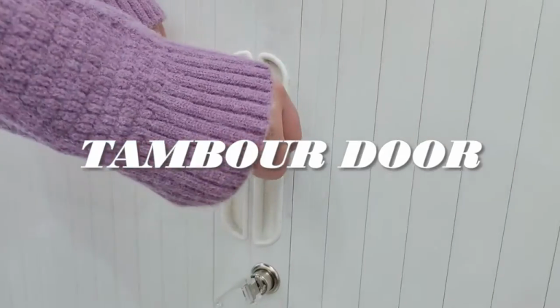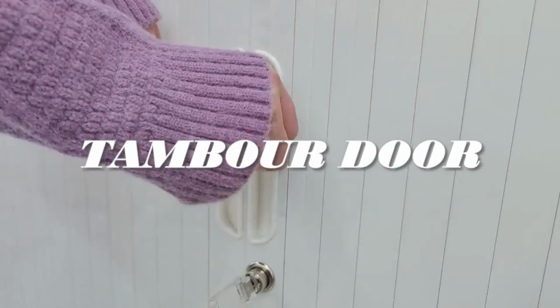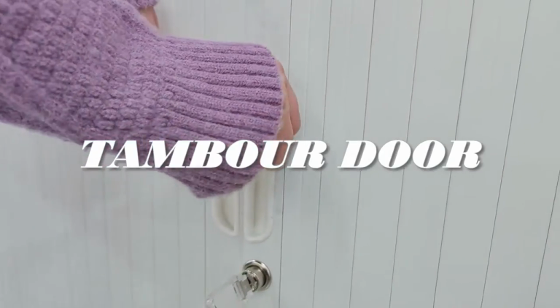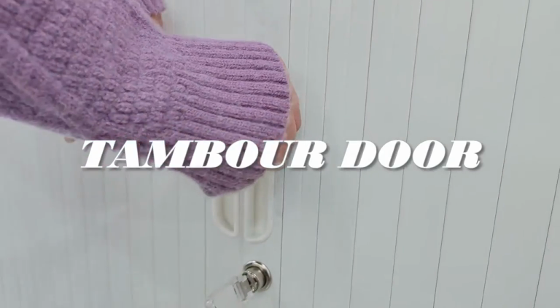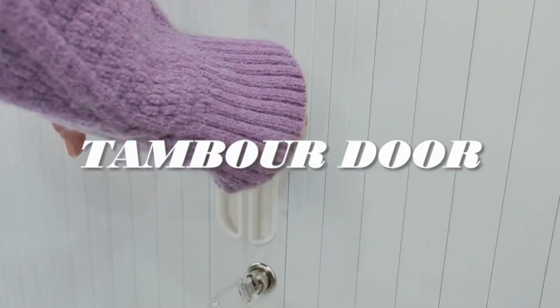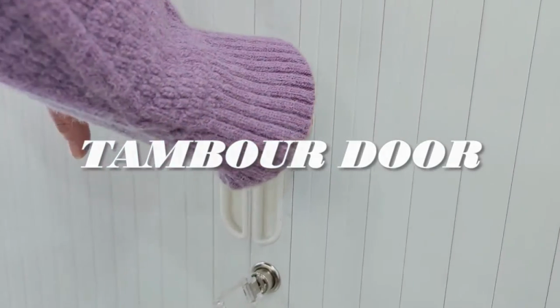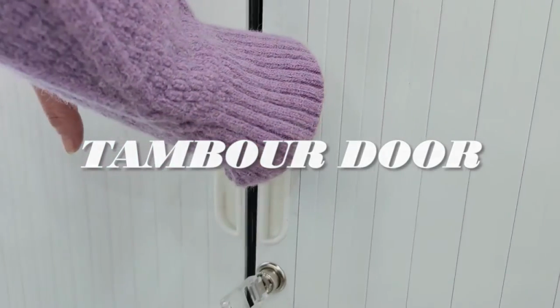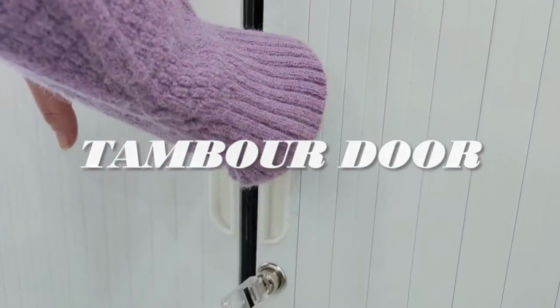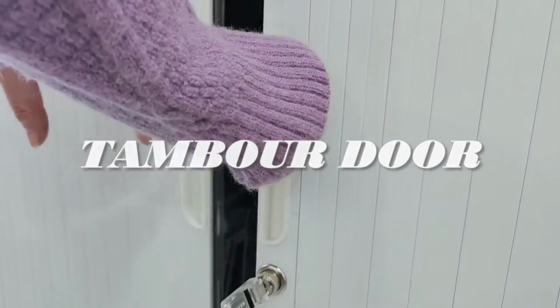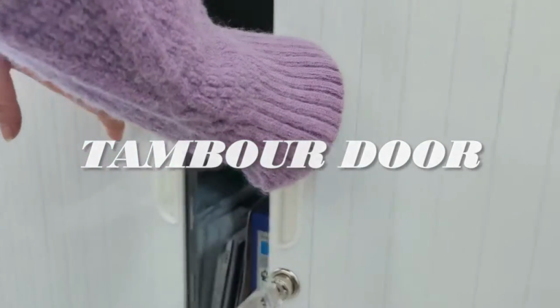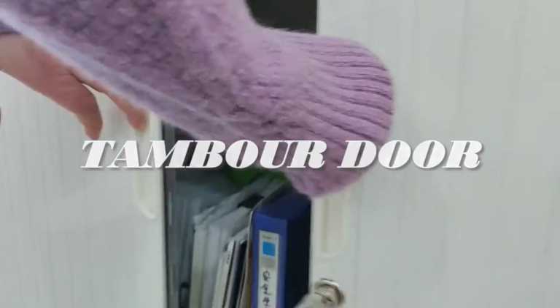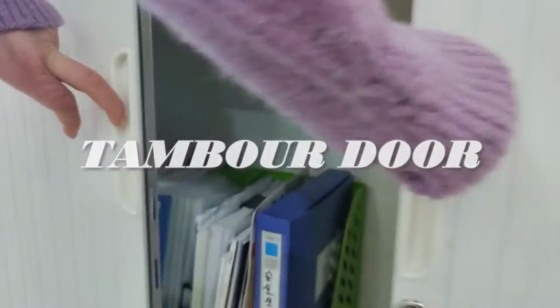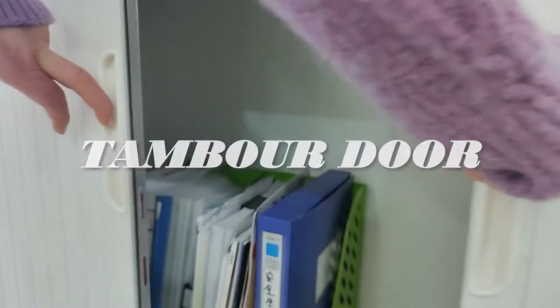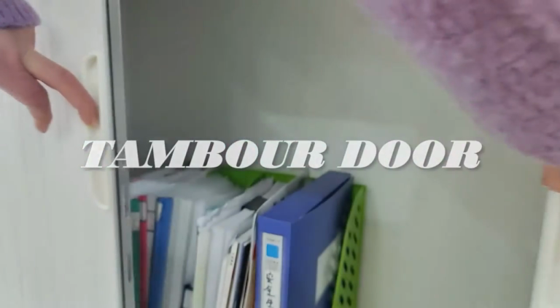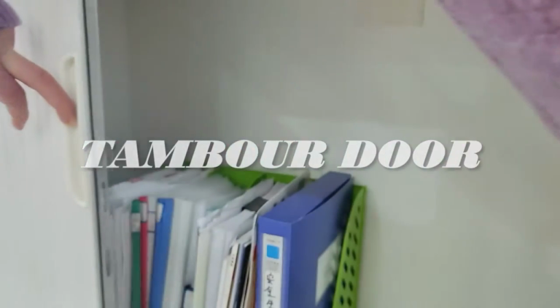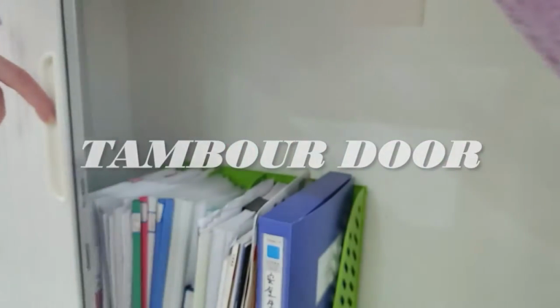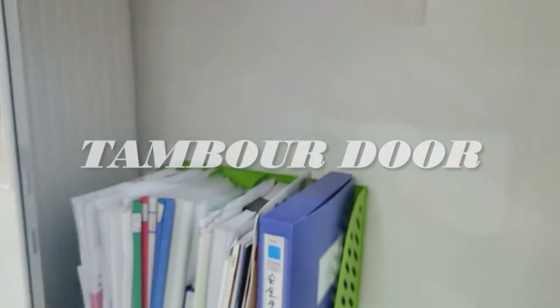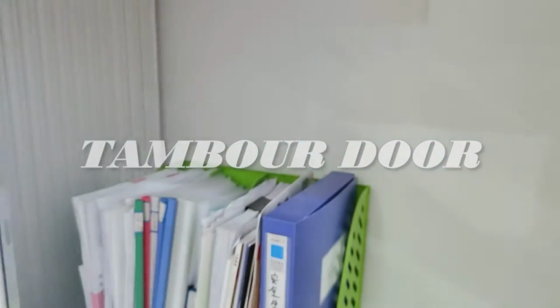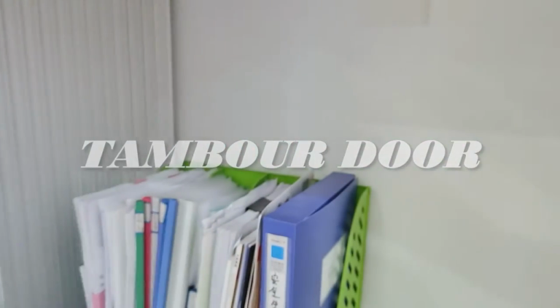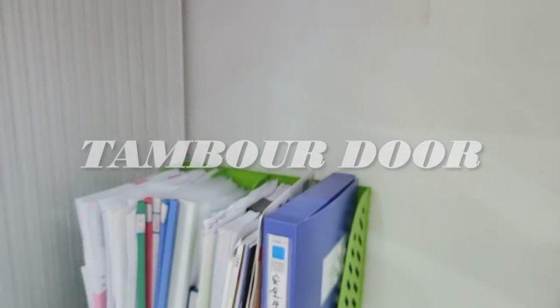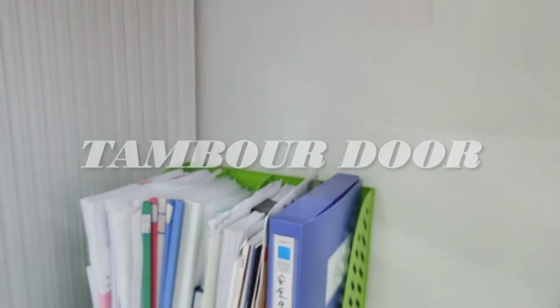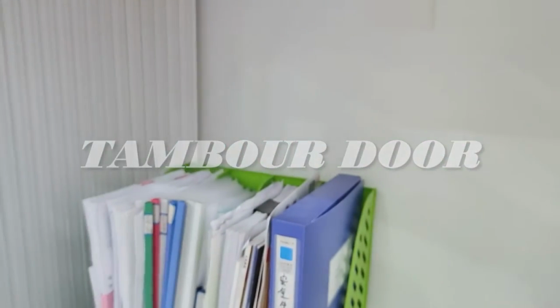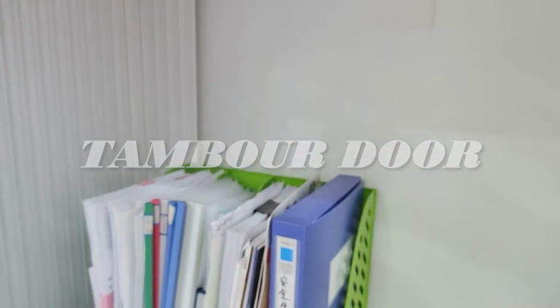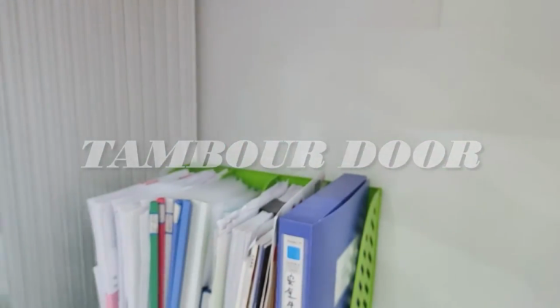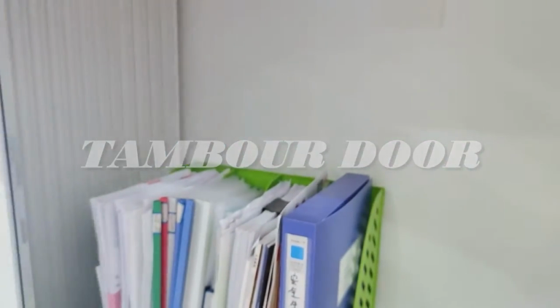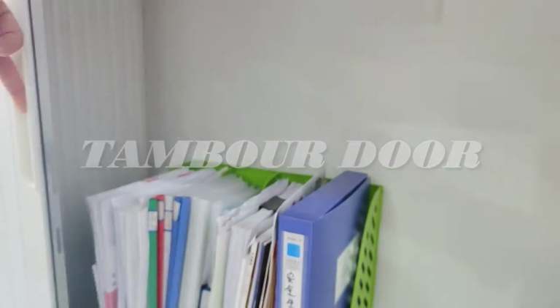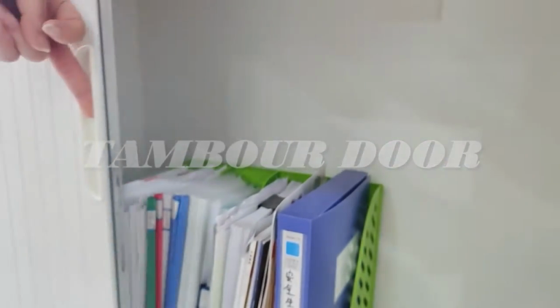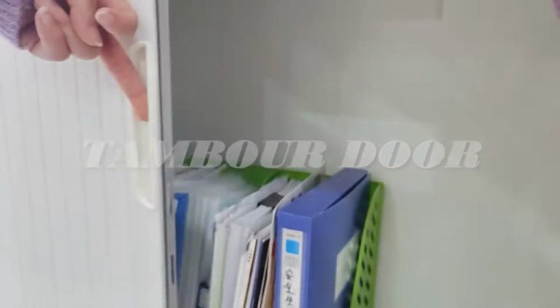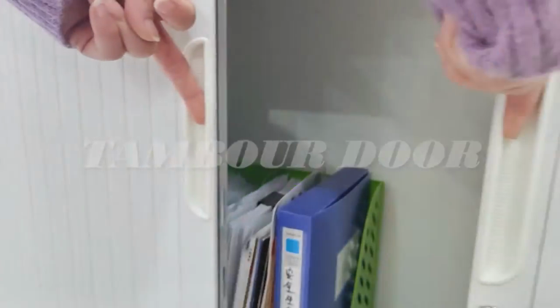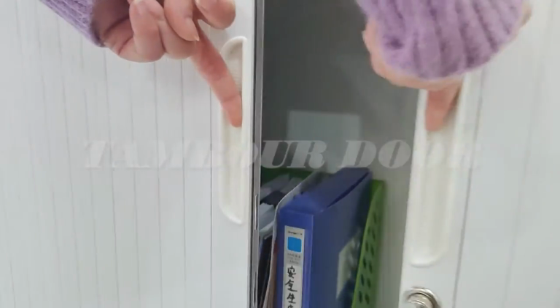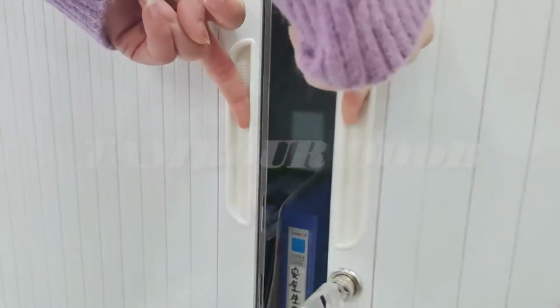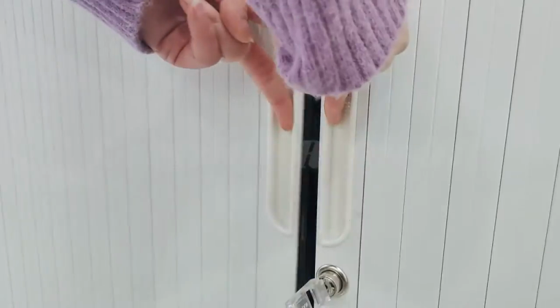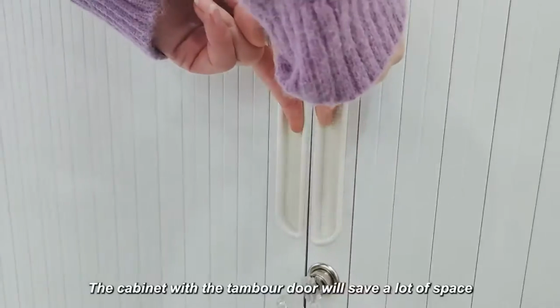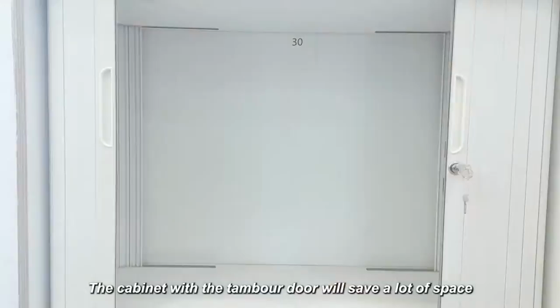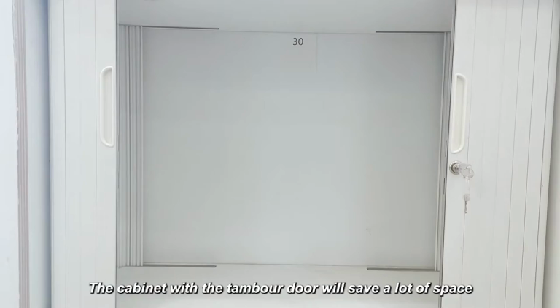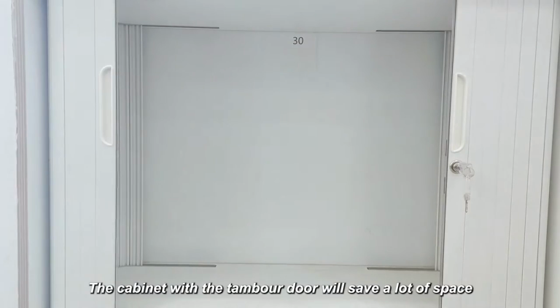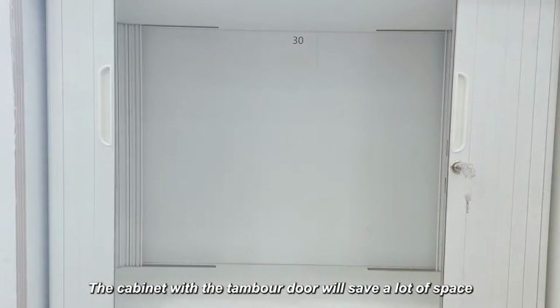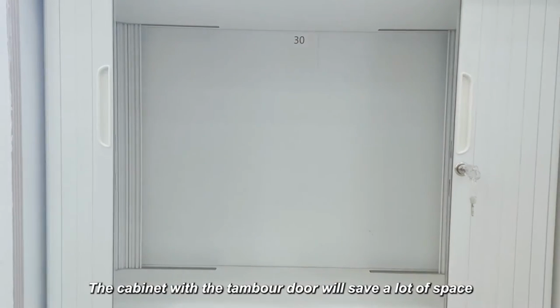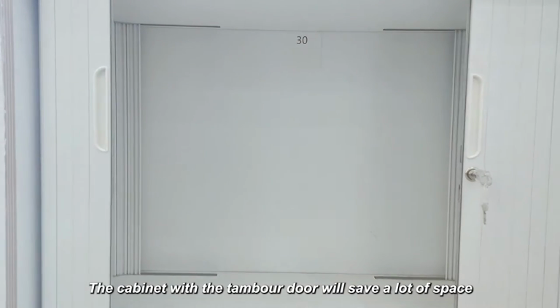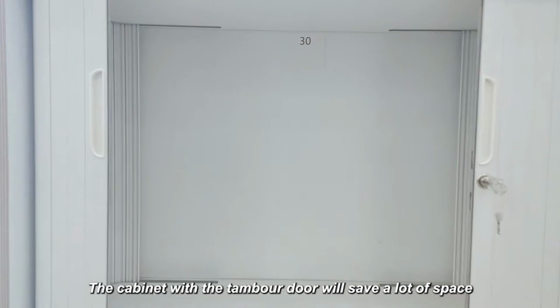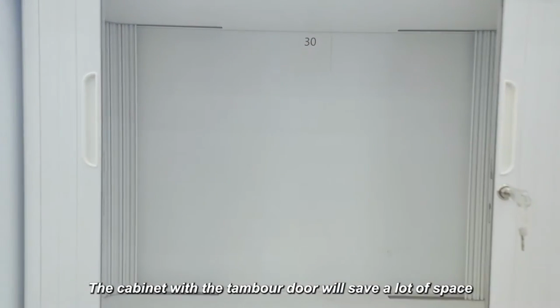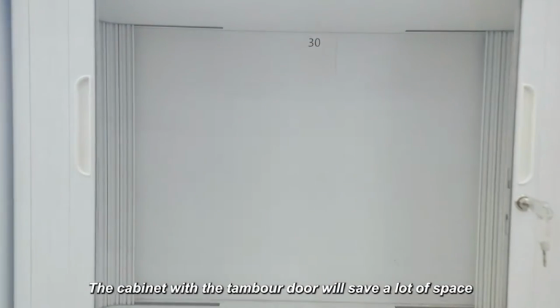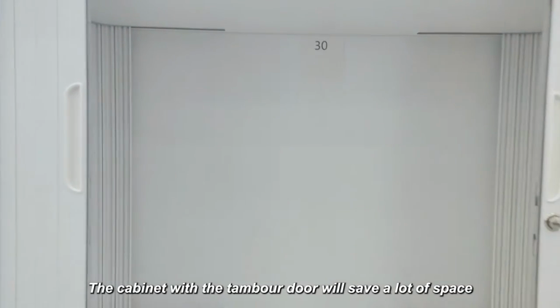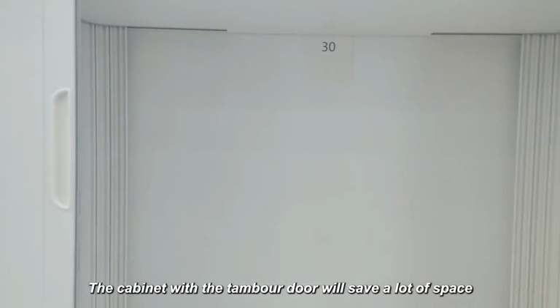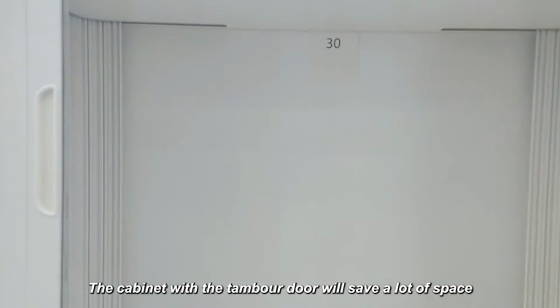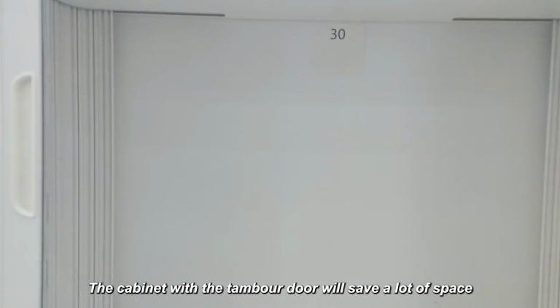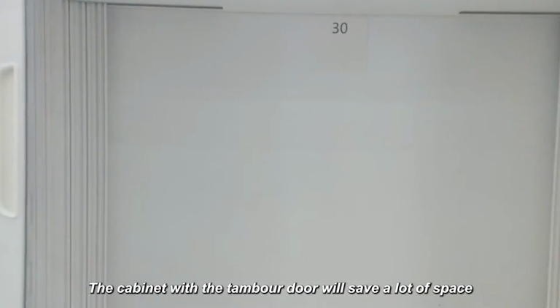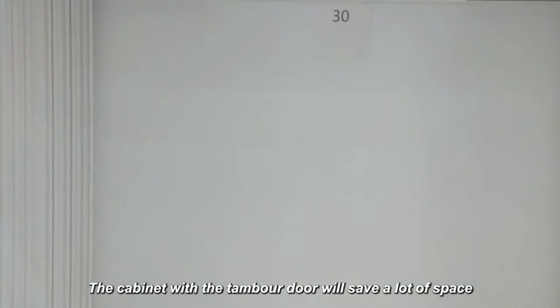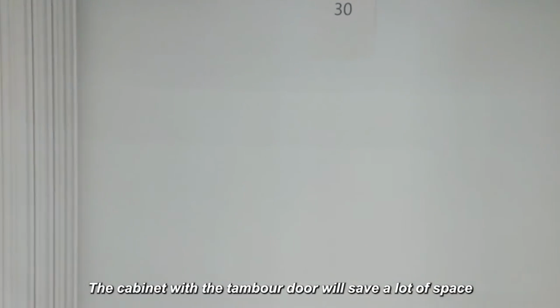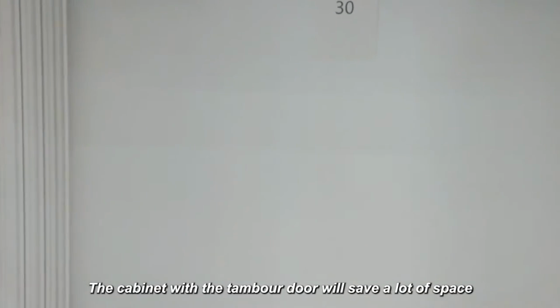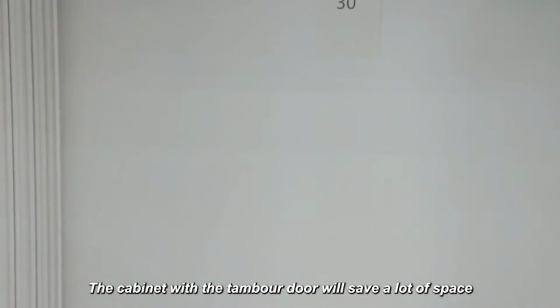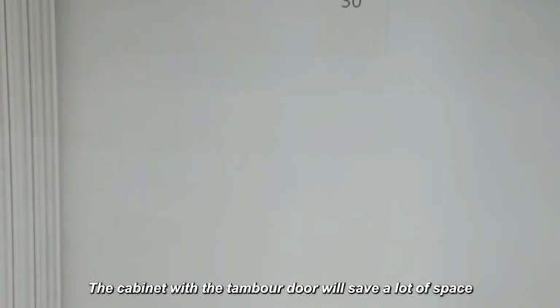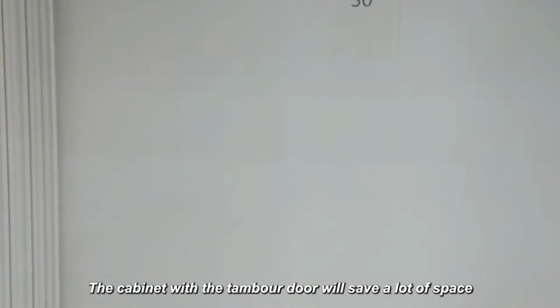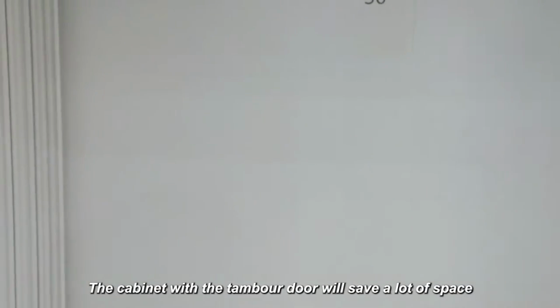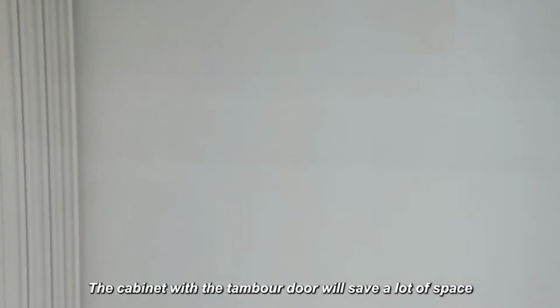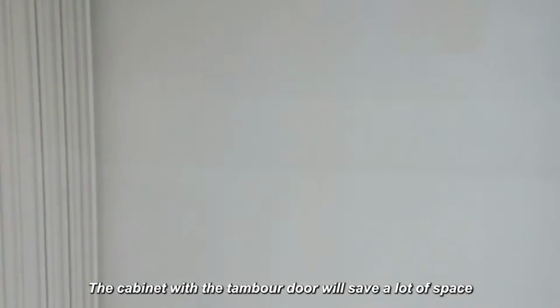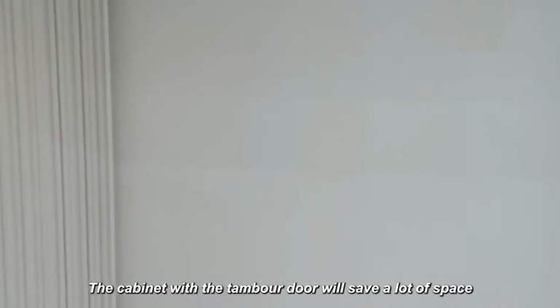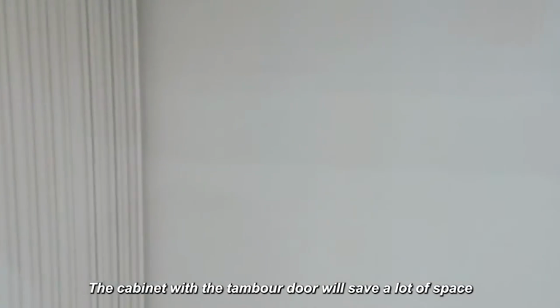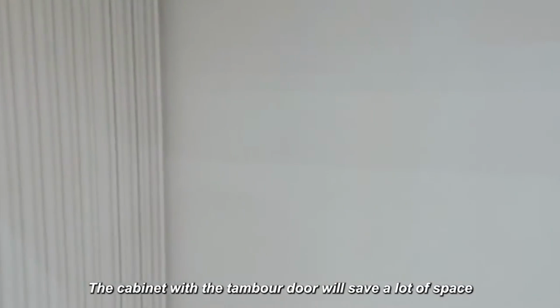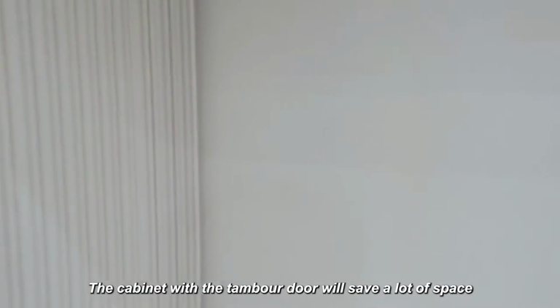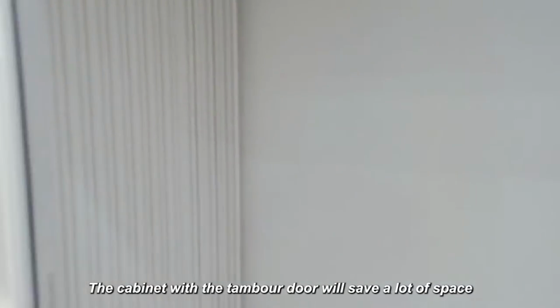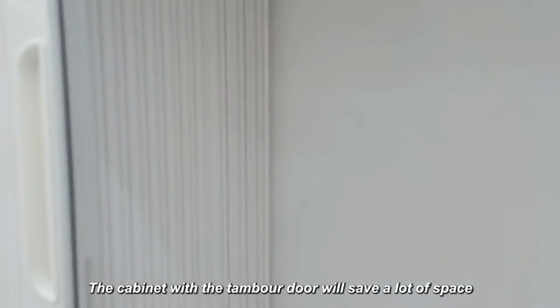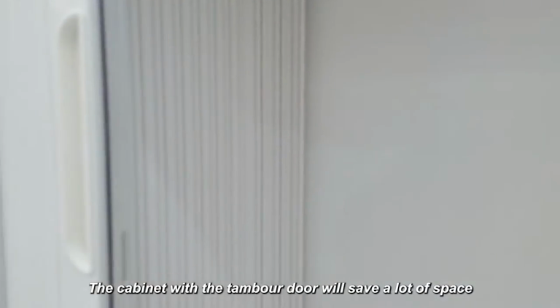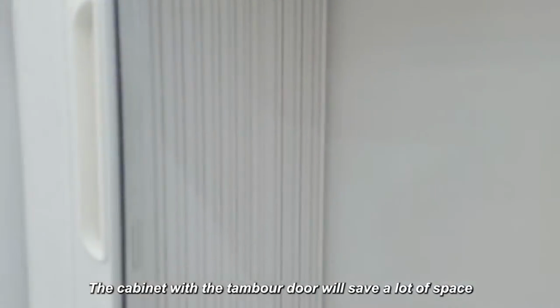Dear customer, welcome to Rezan Temple Door. The cabinet with a temple door will save a lot of space.